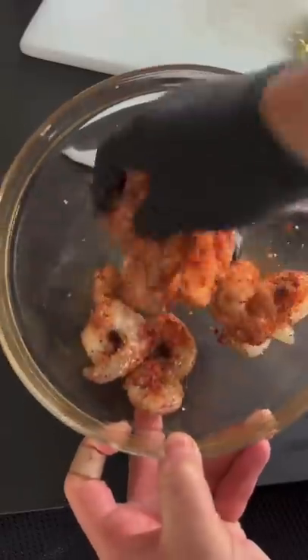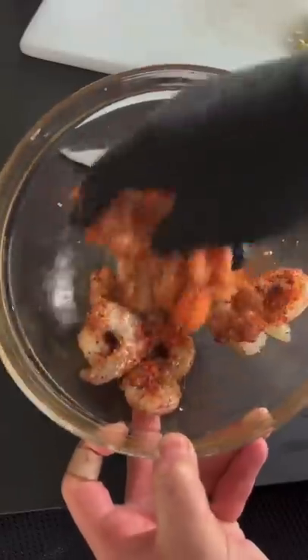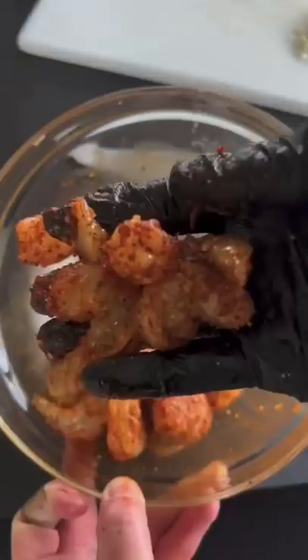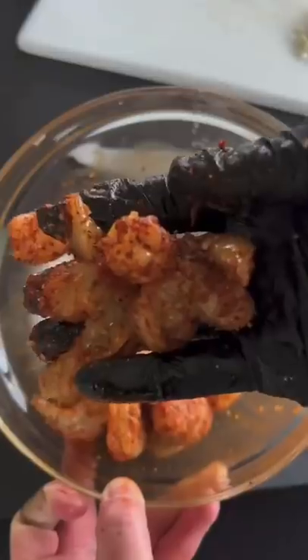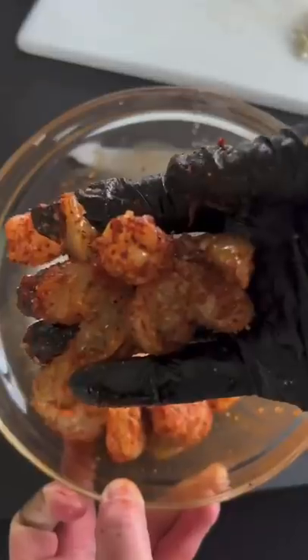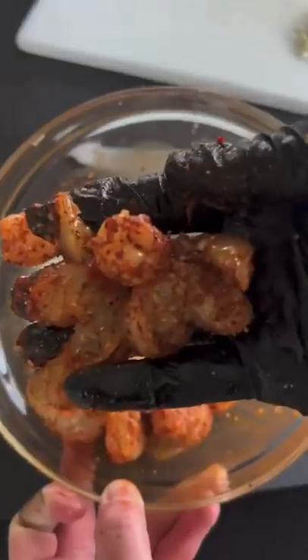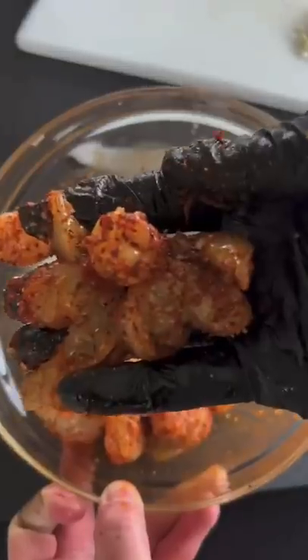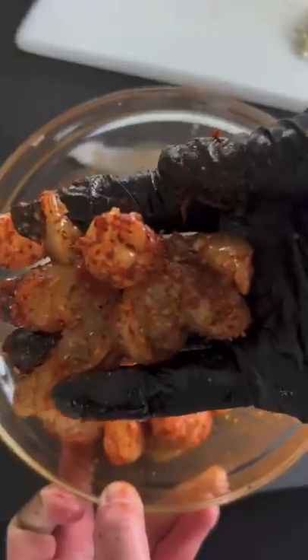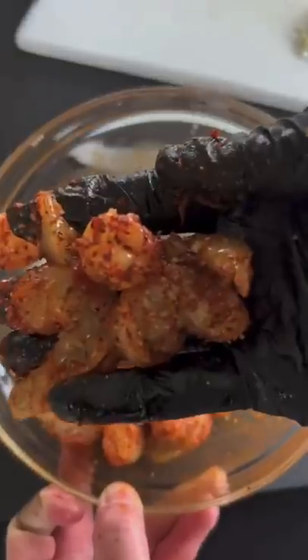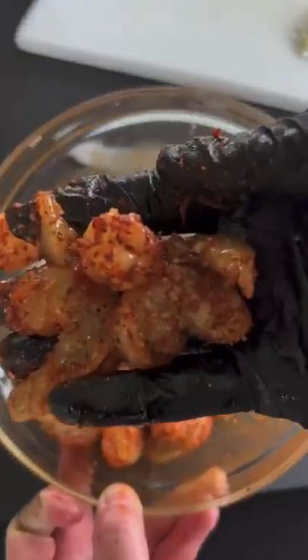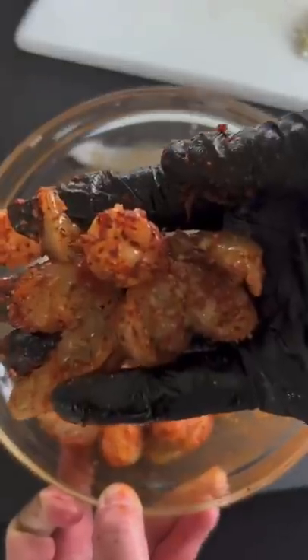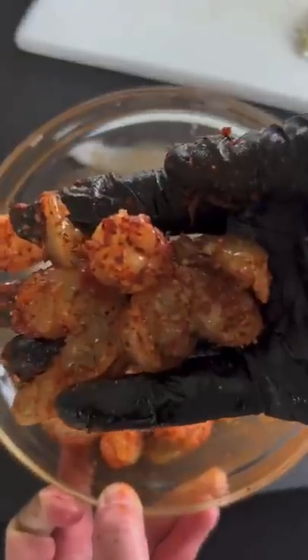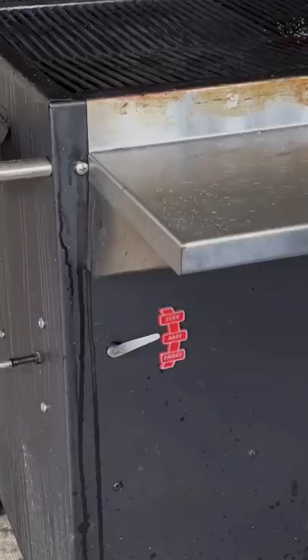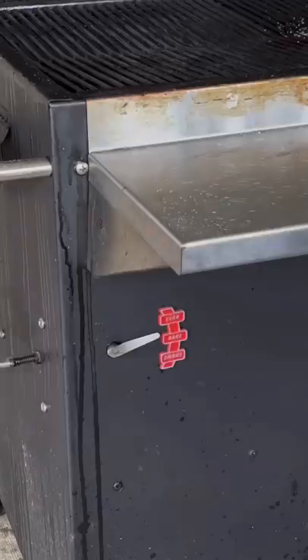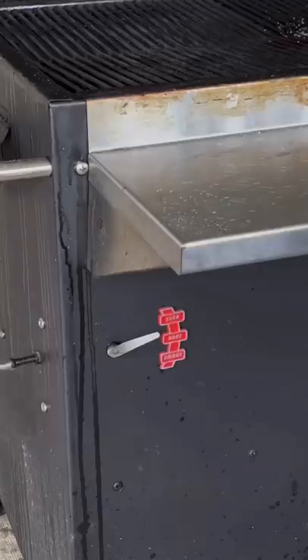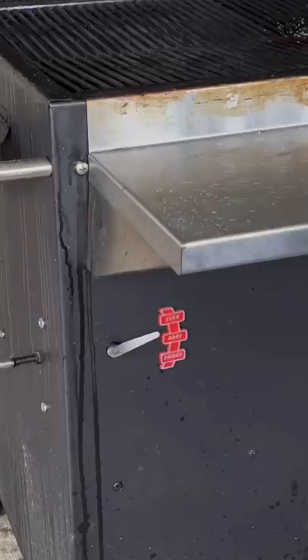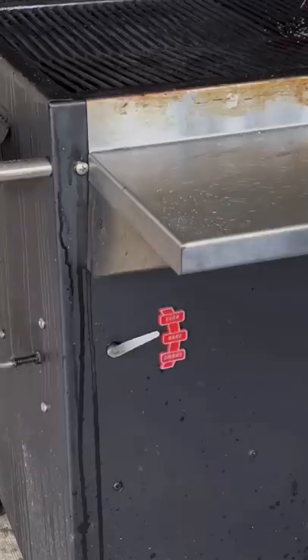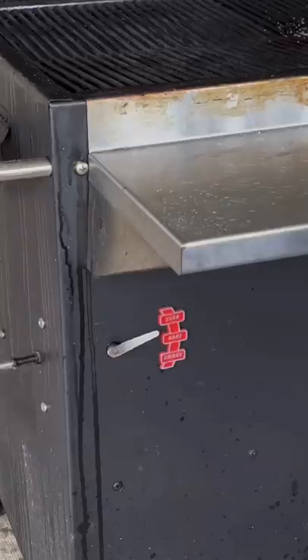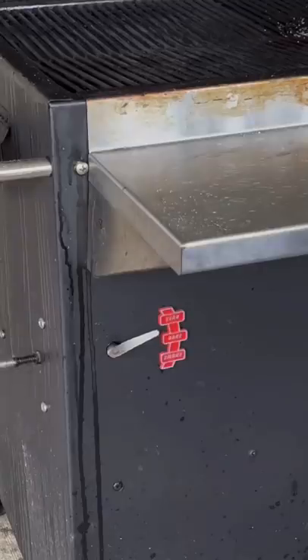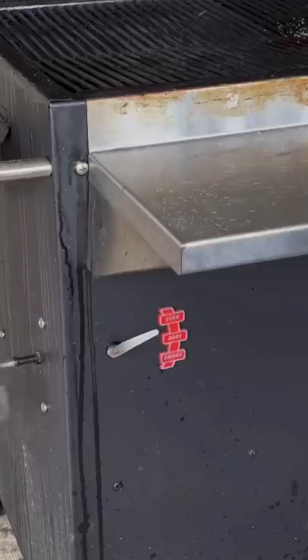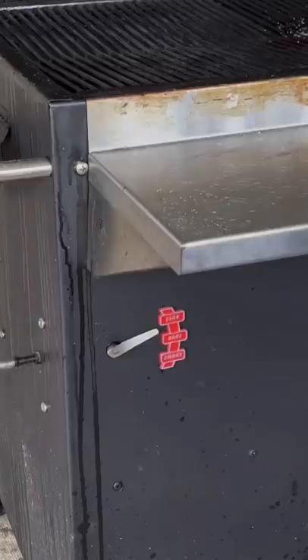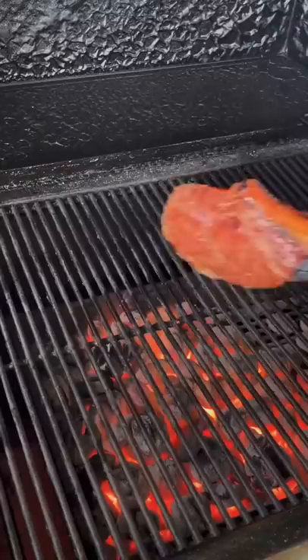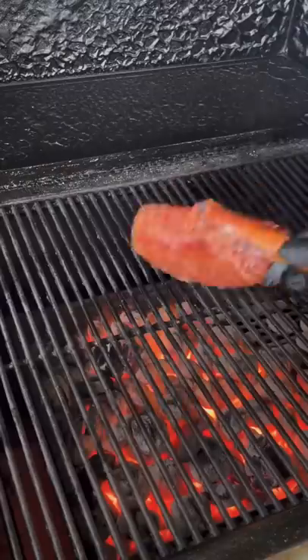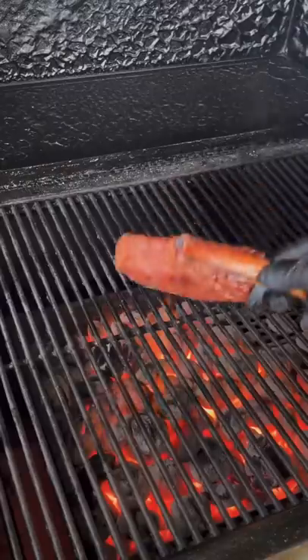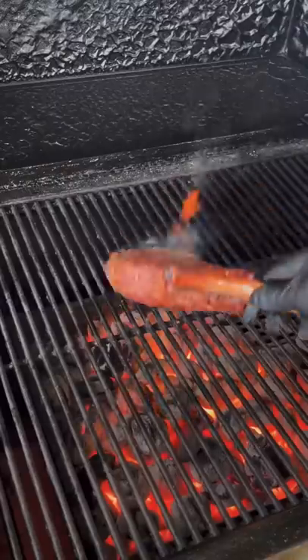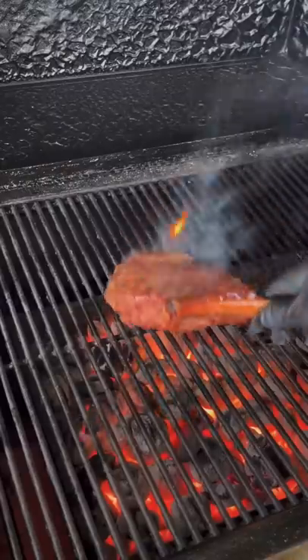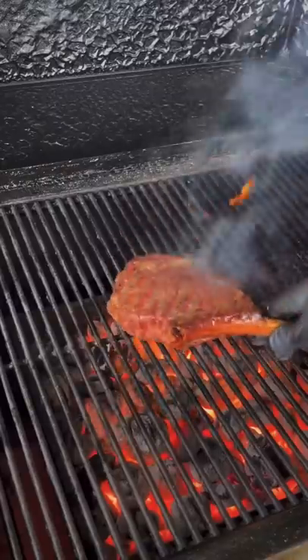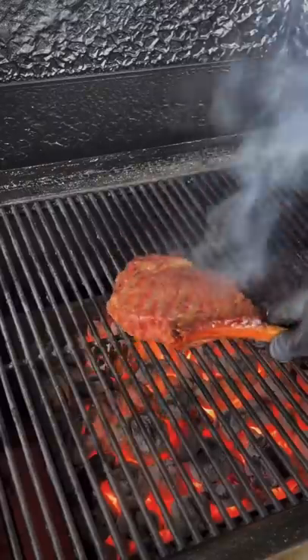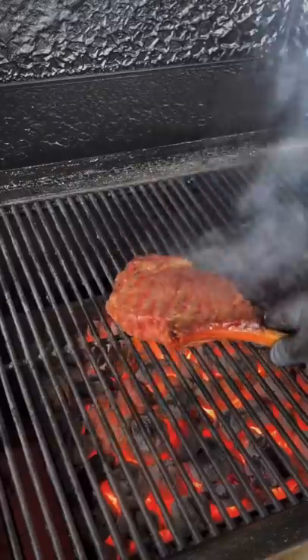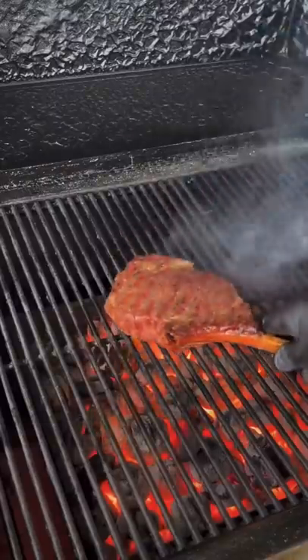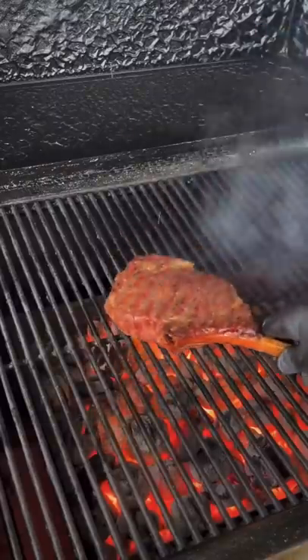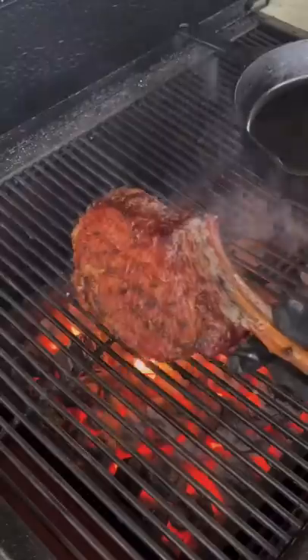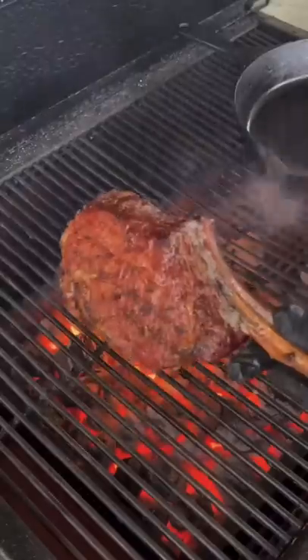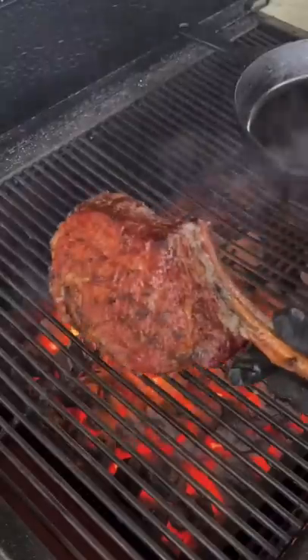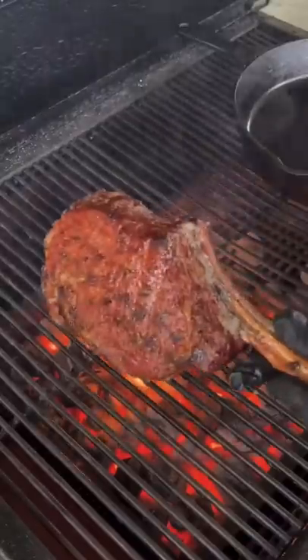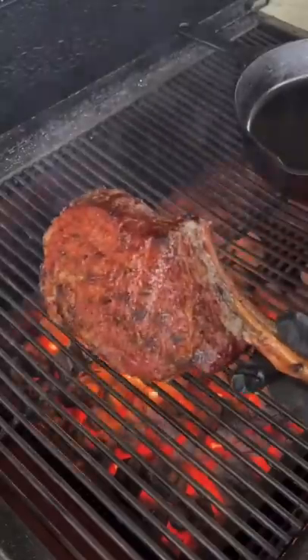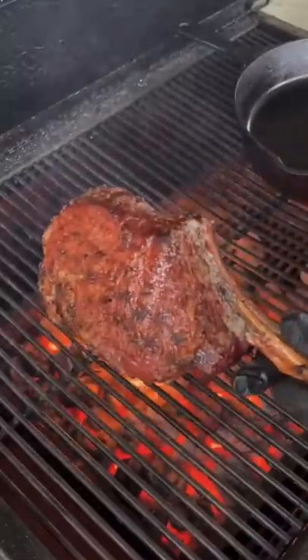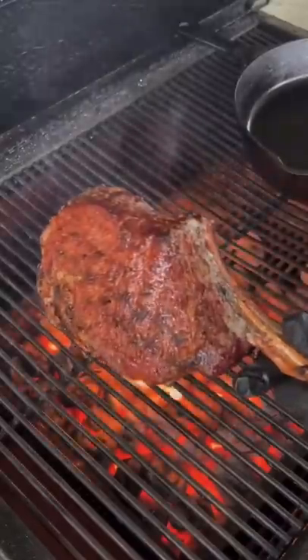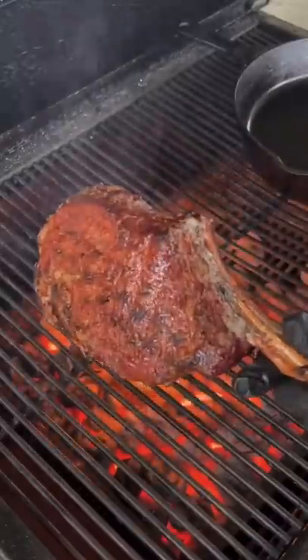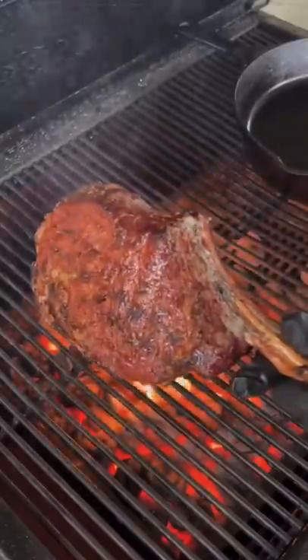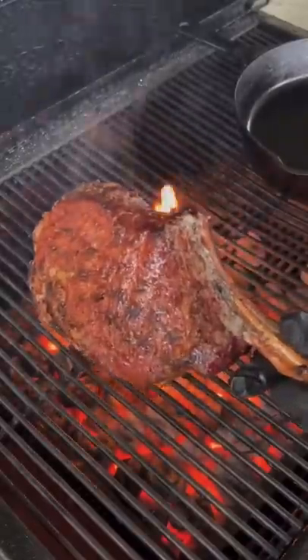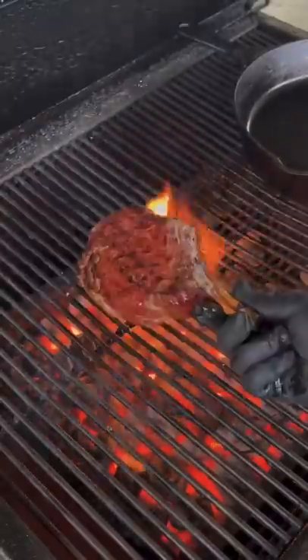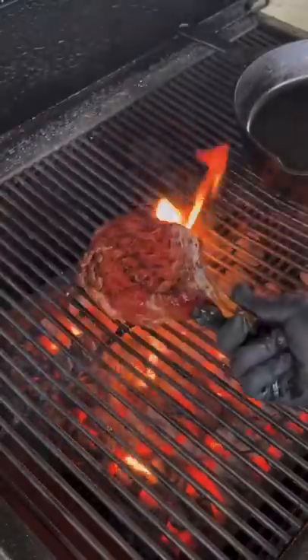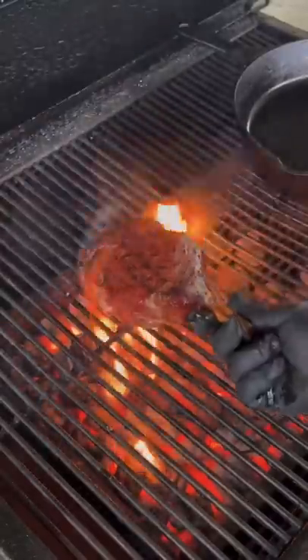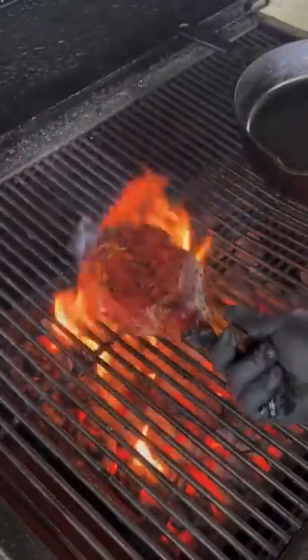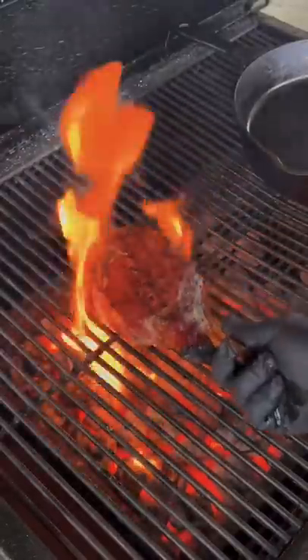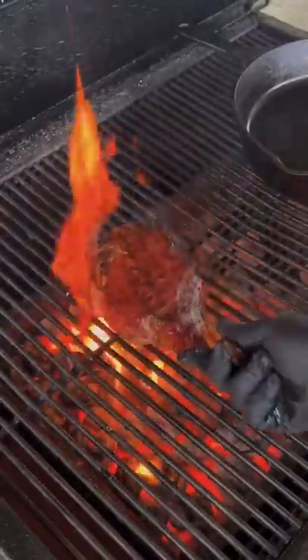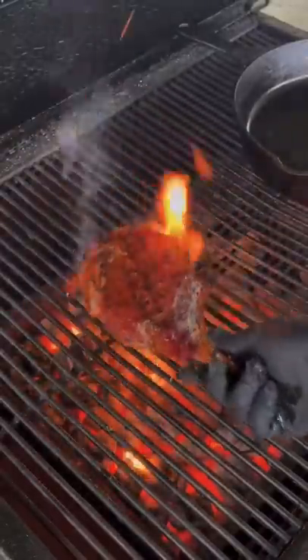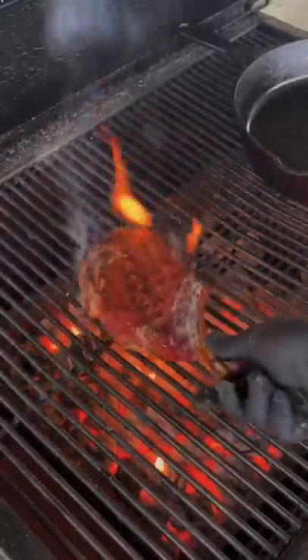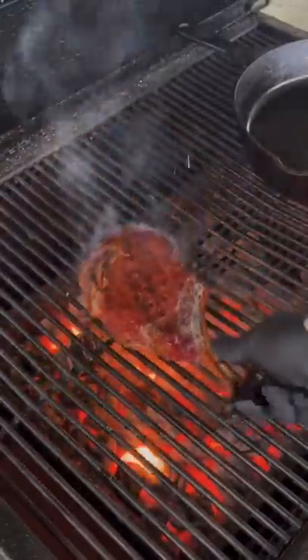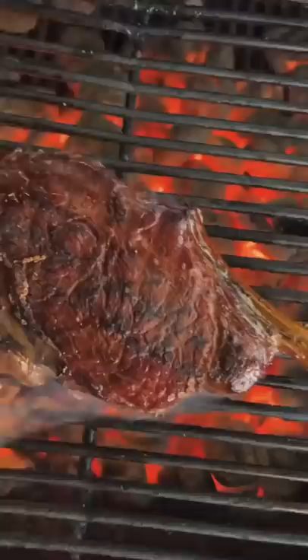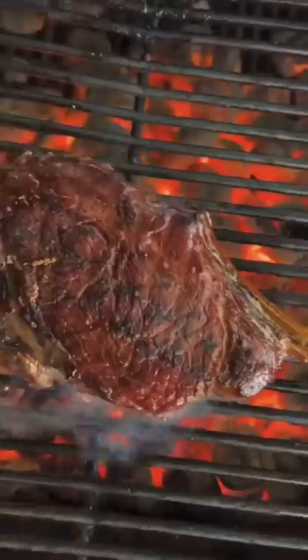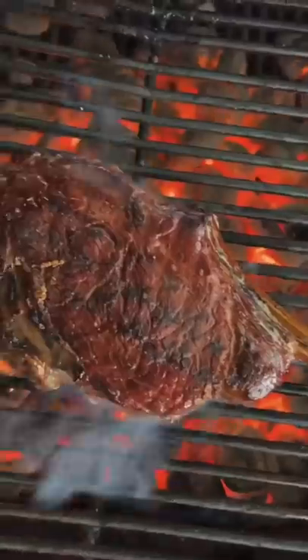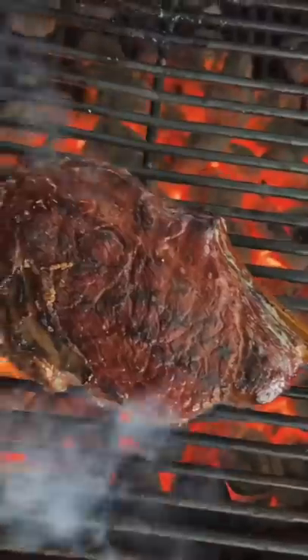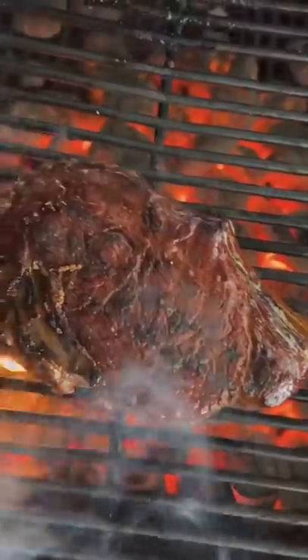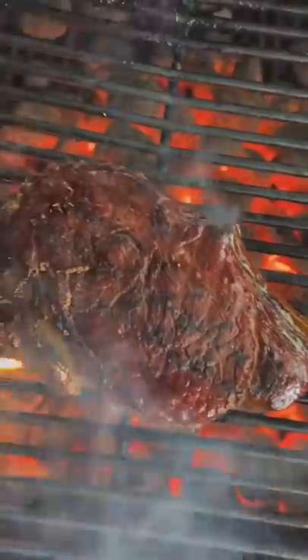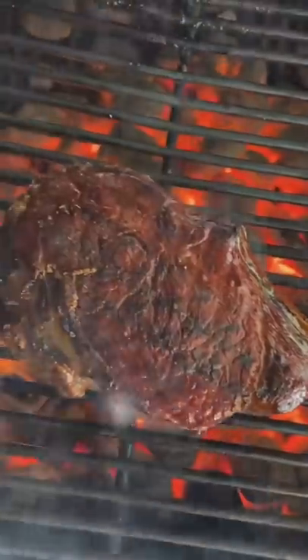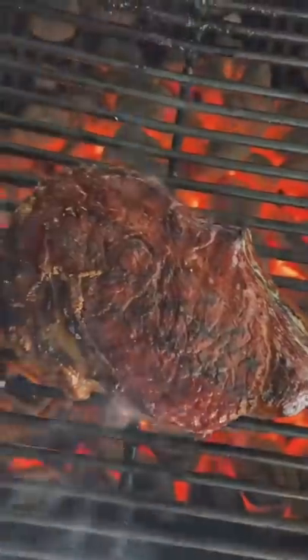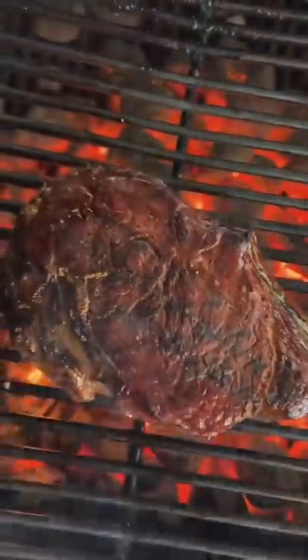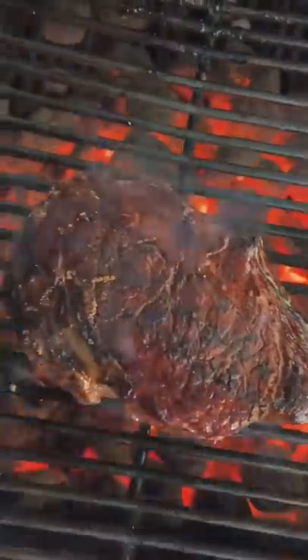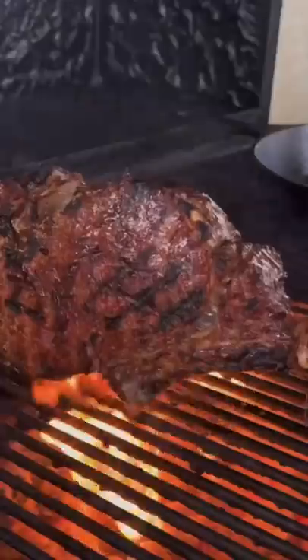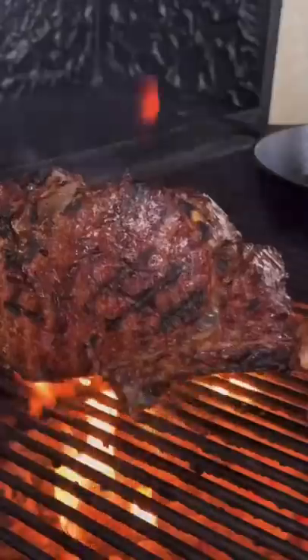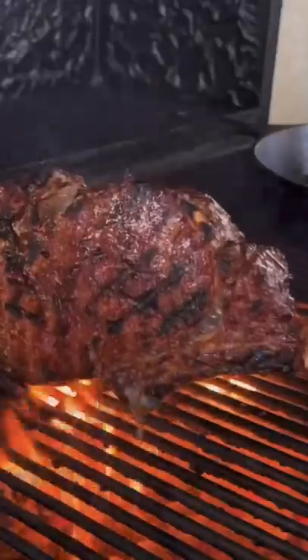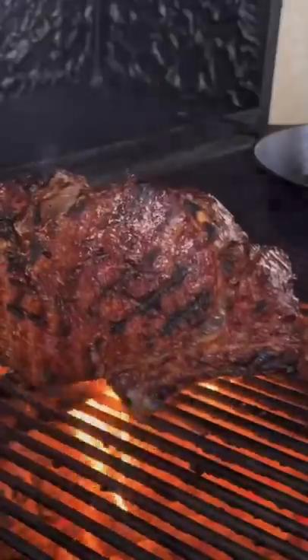We're going to crank our Hasty Bake back up to the sear setting and then sear off our steak for about 60 to 90 seconds per side.